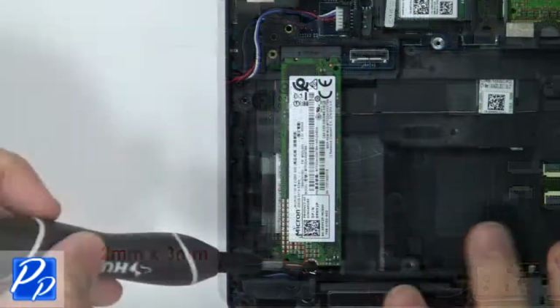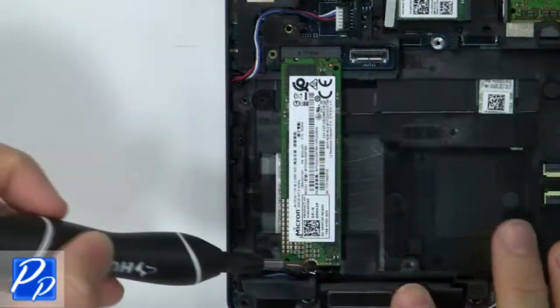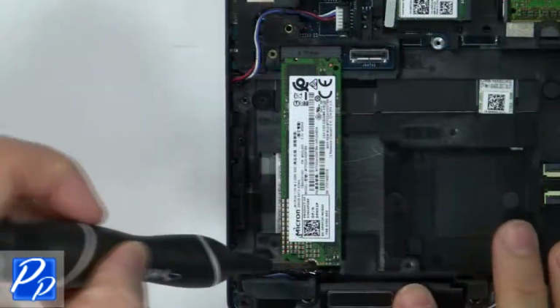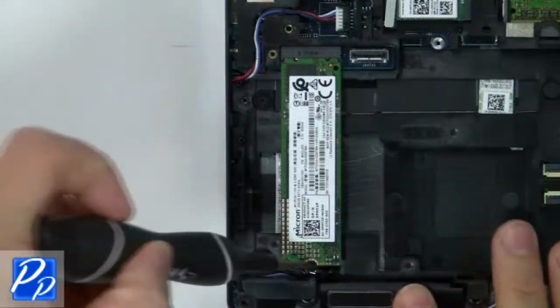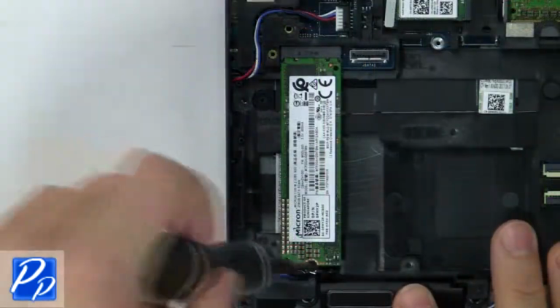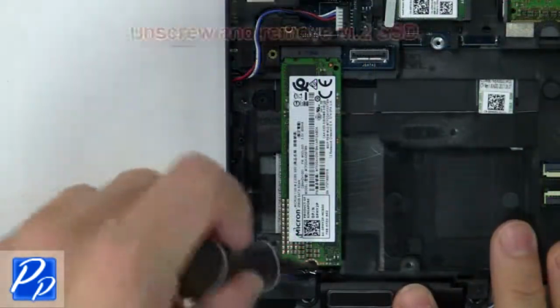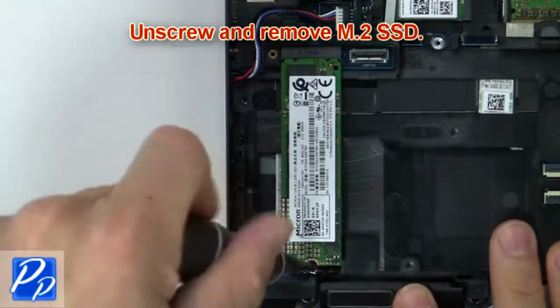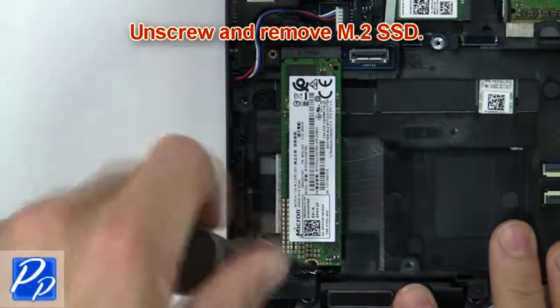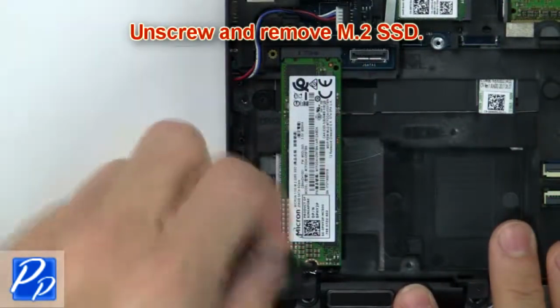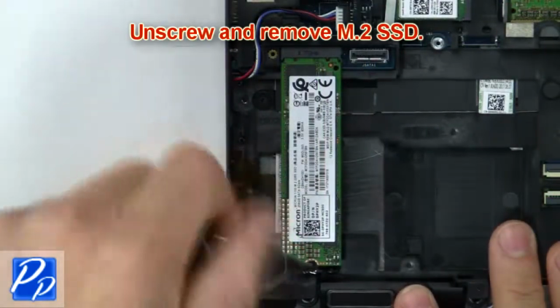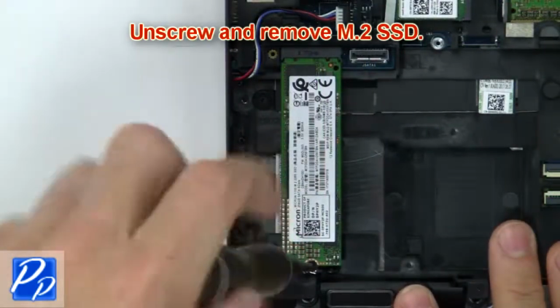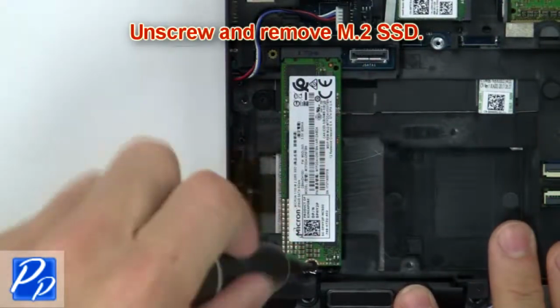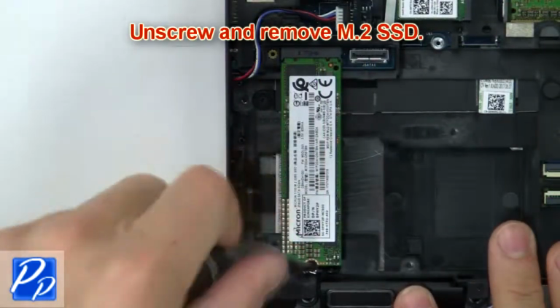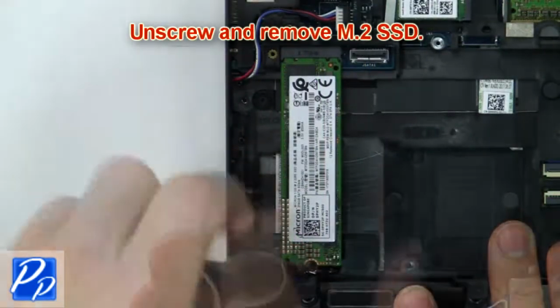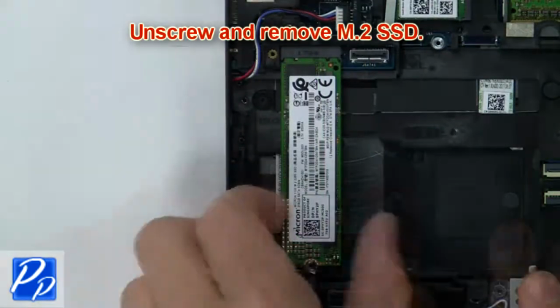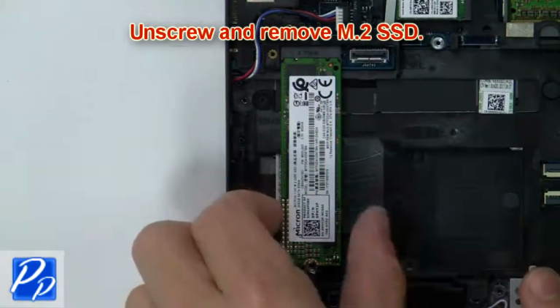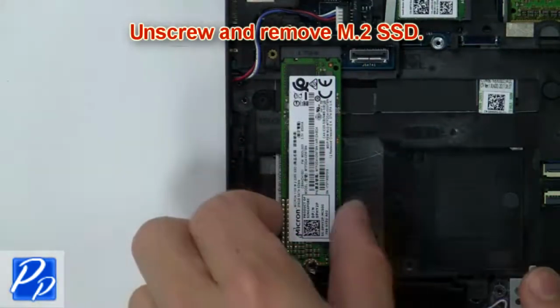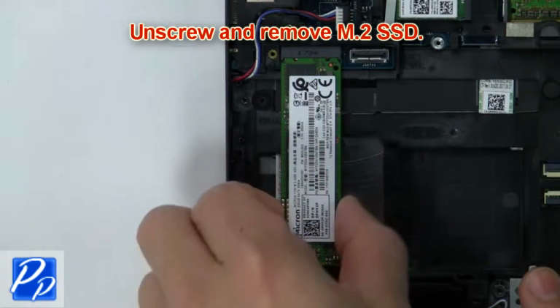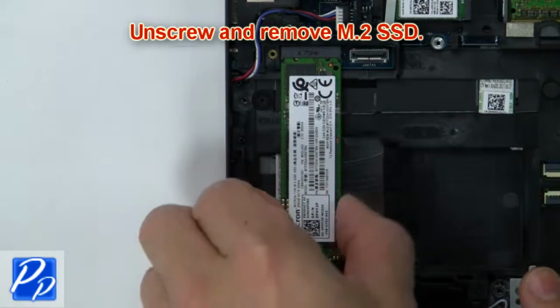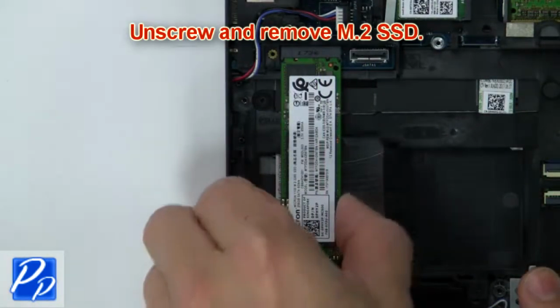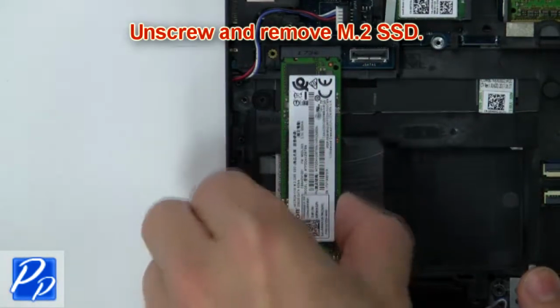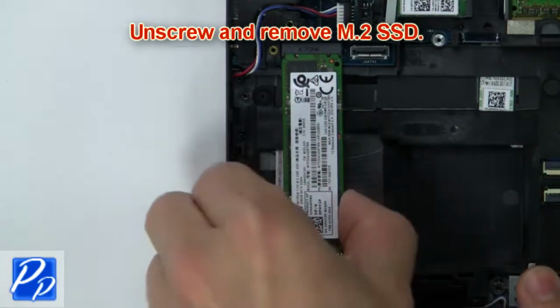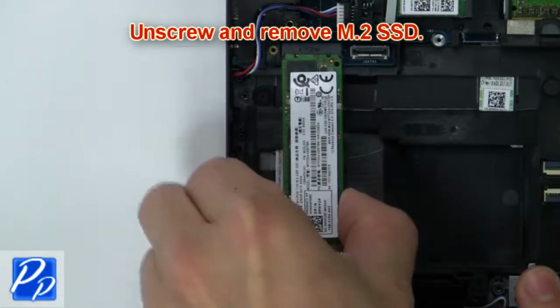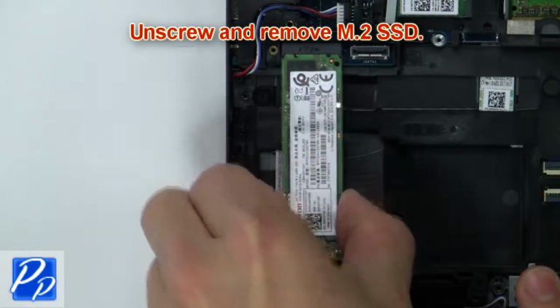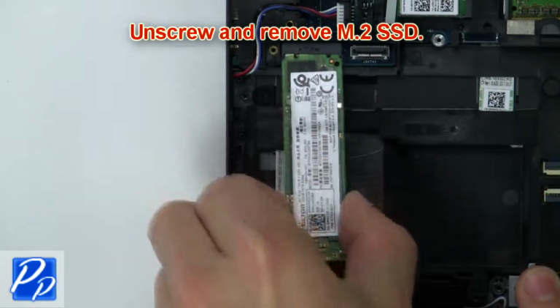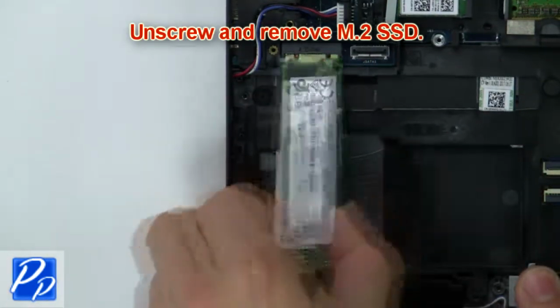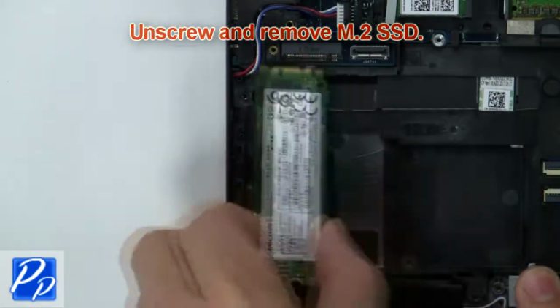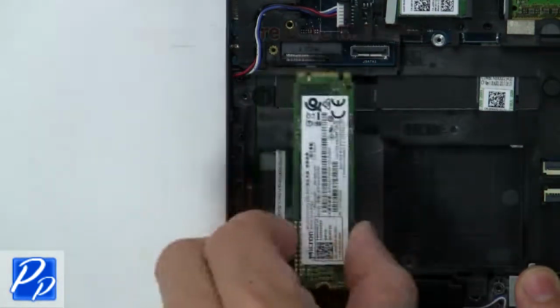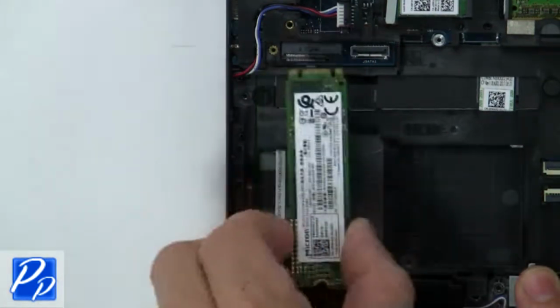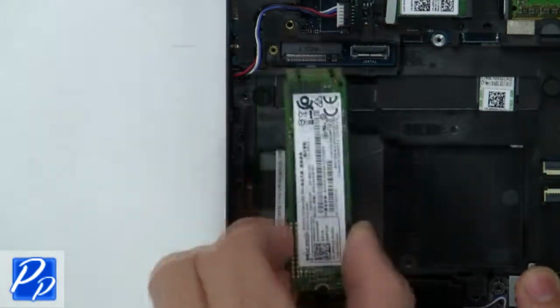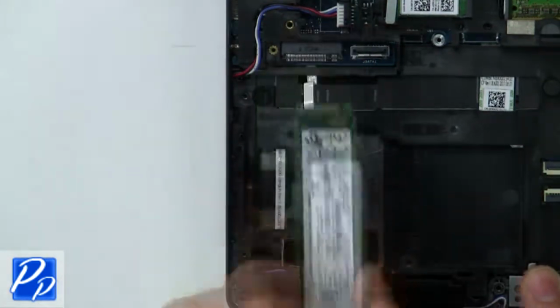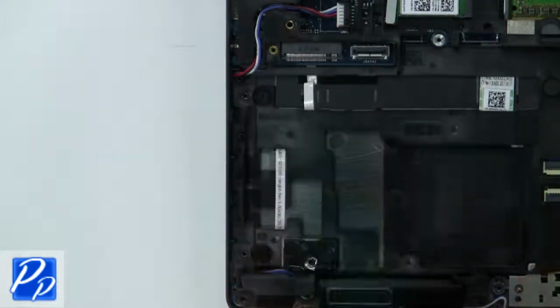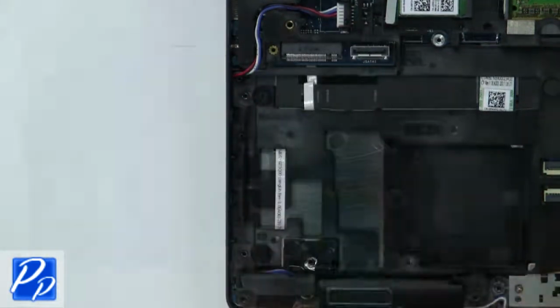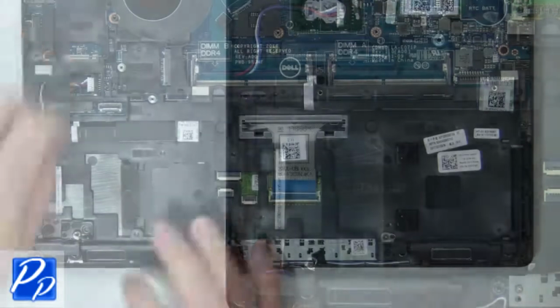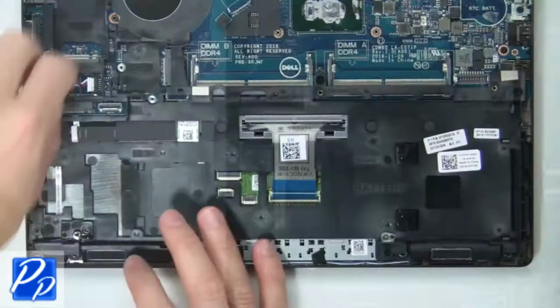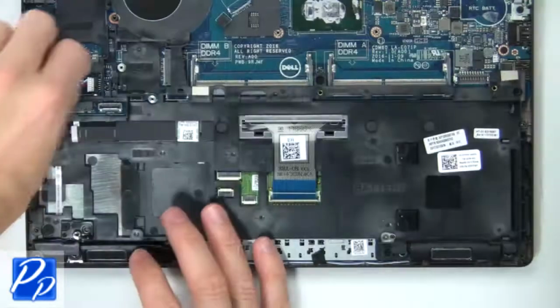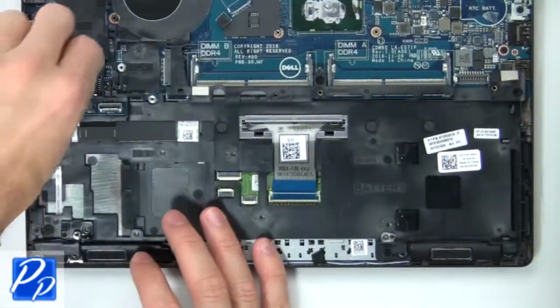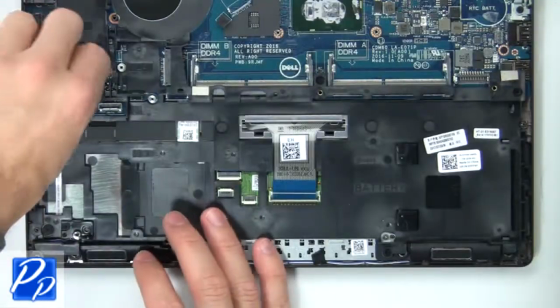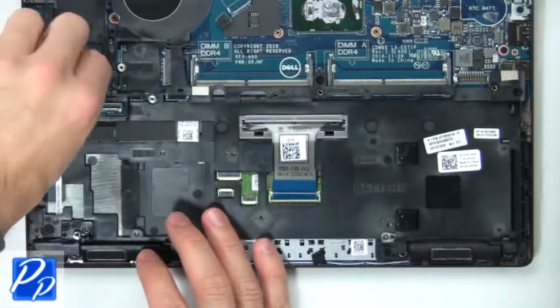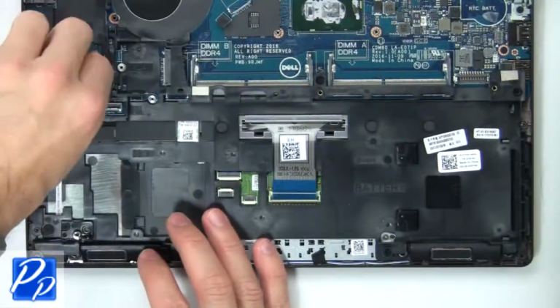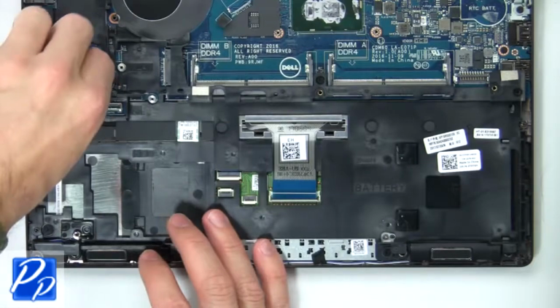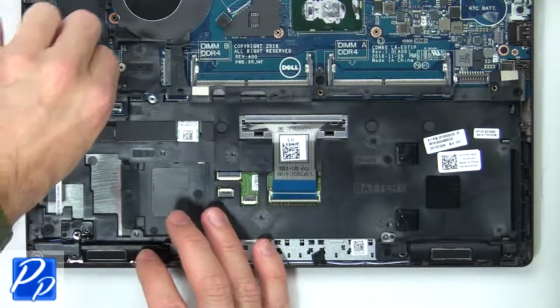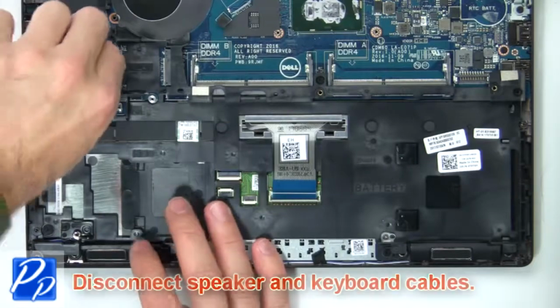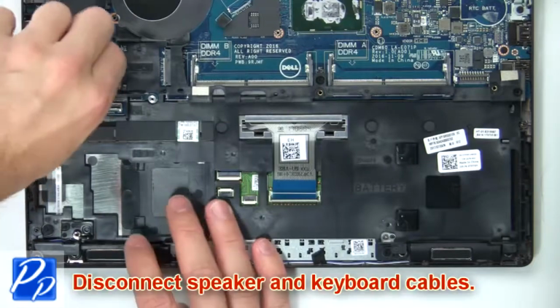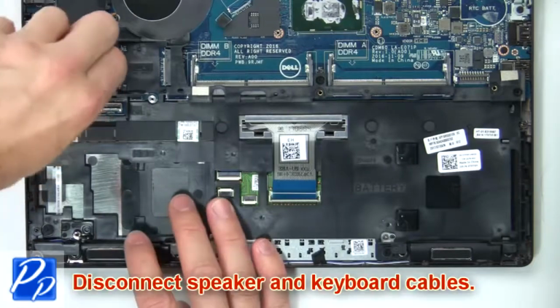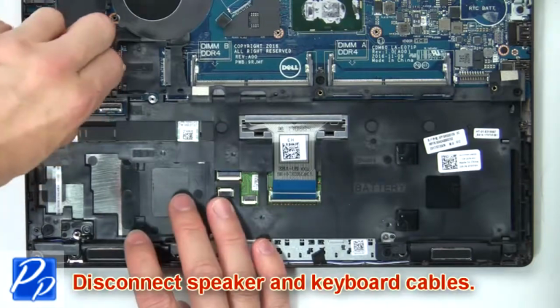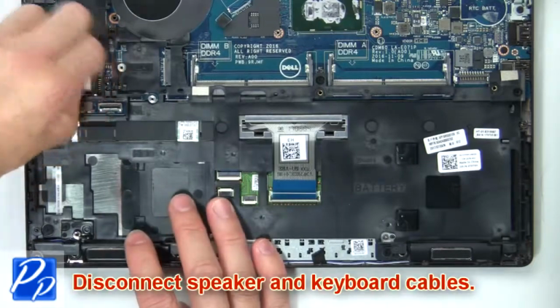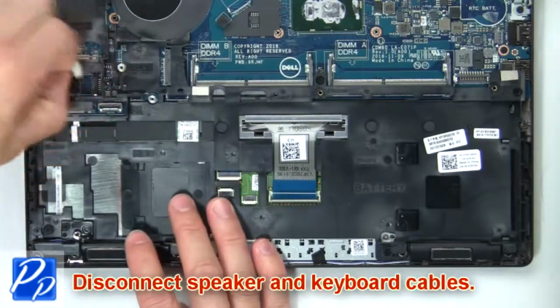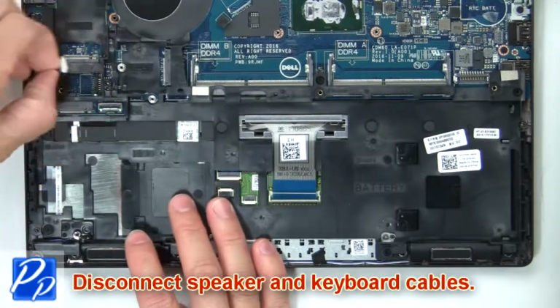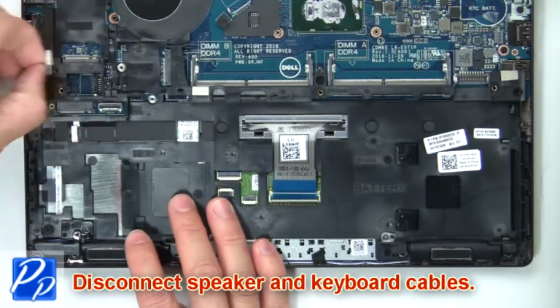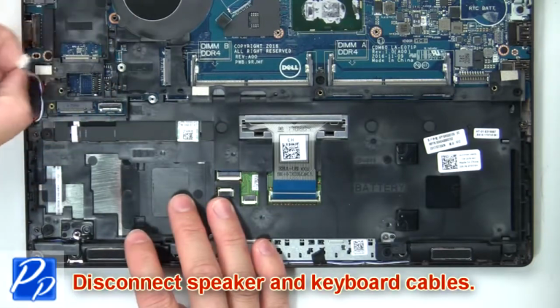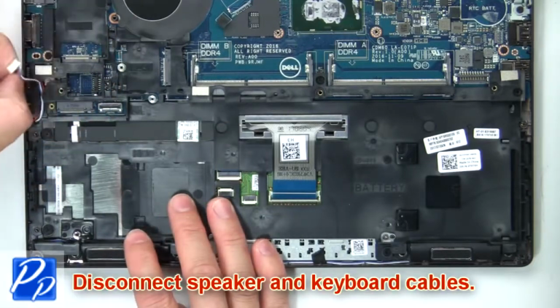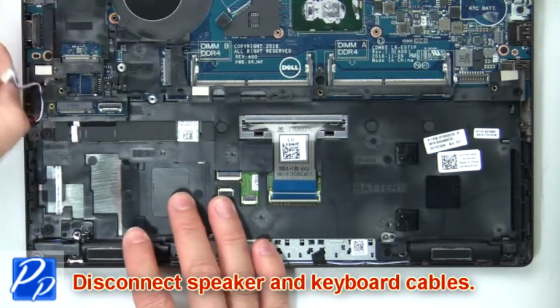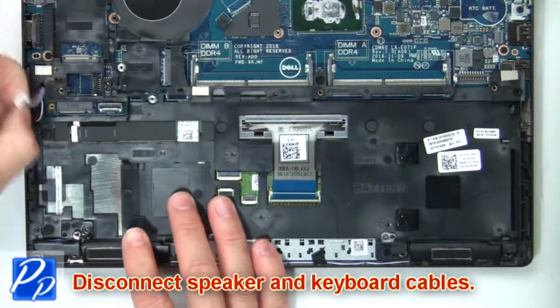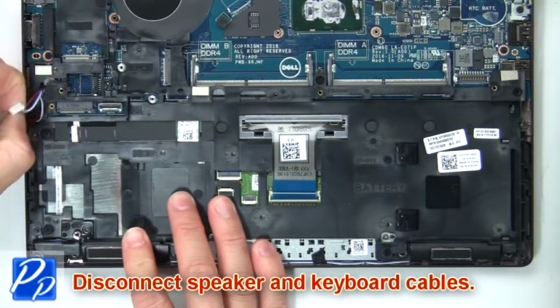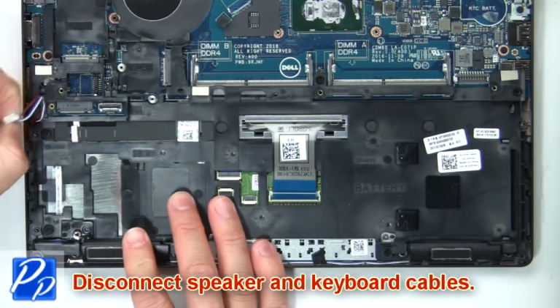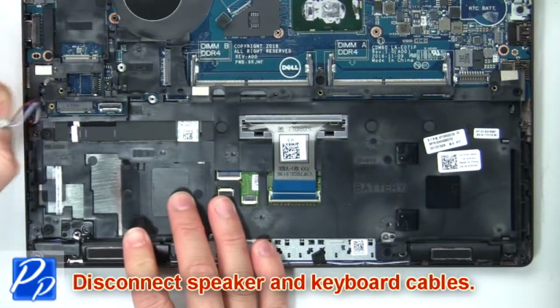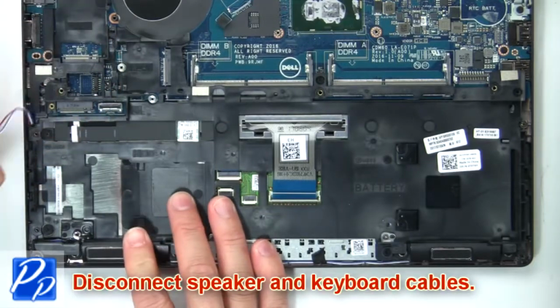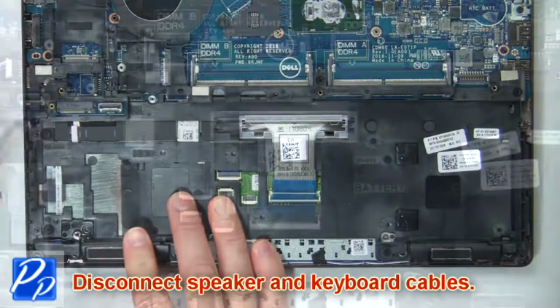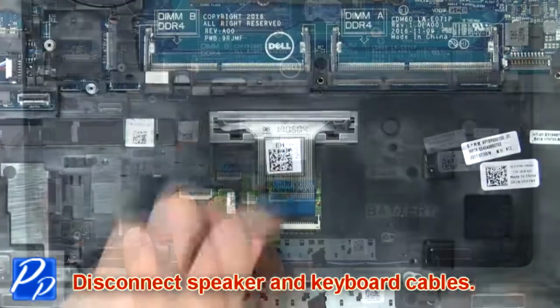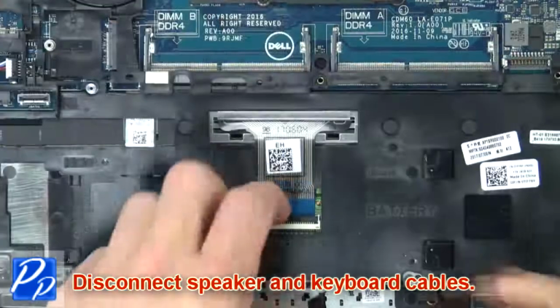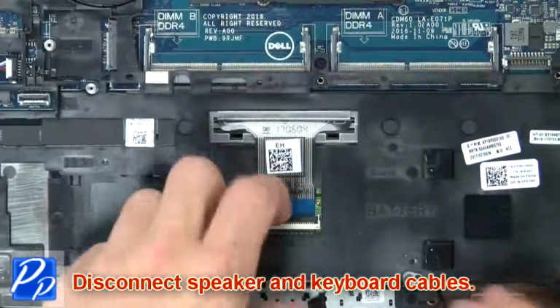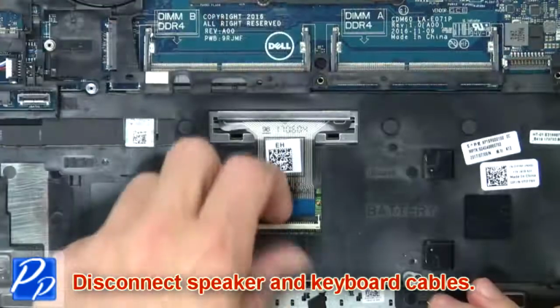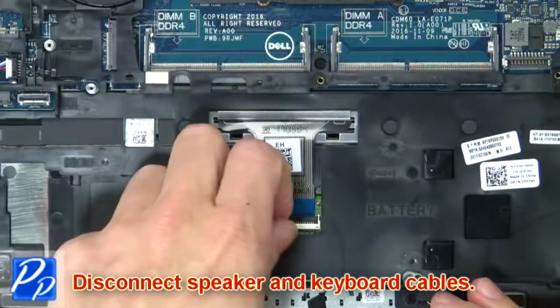Now unscrew and remove the solid state drive. Next, disconnect the speaker and keyboard cables.